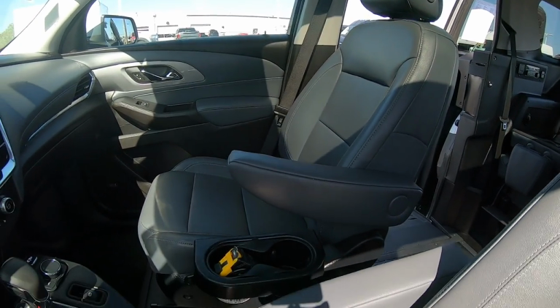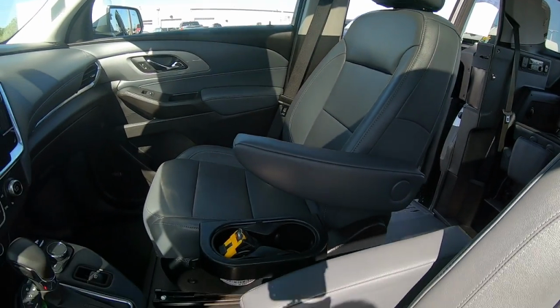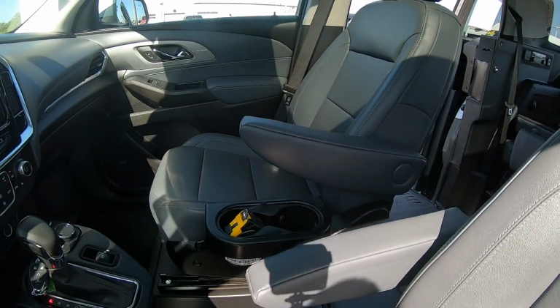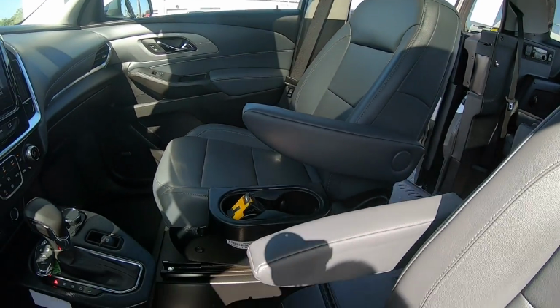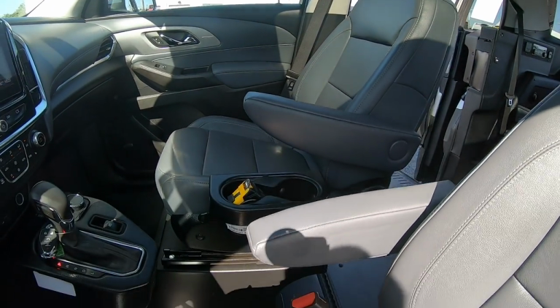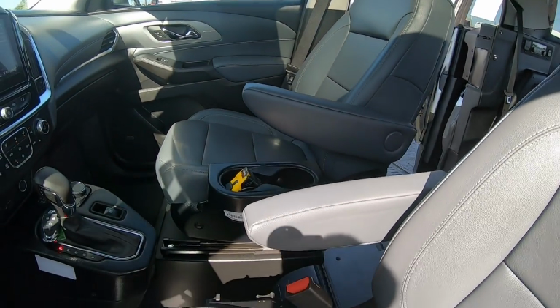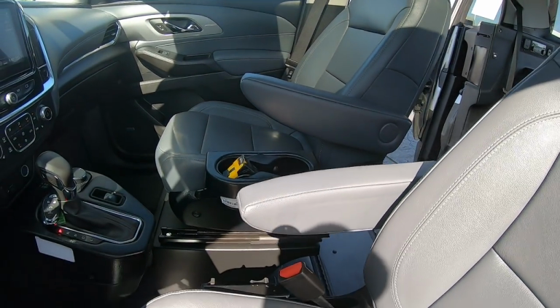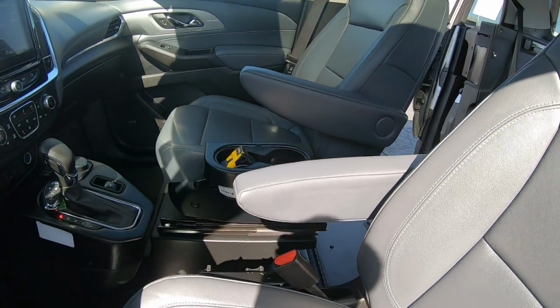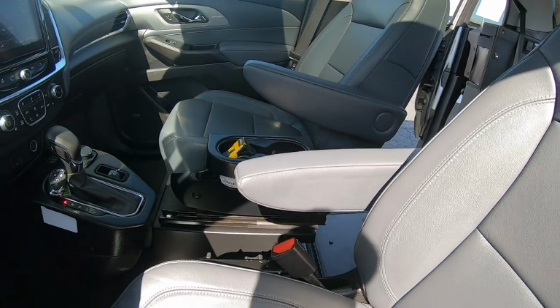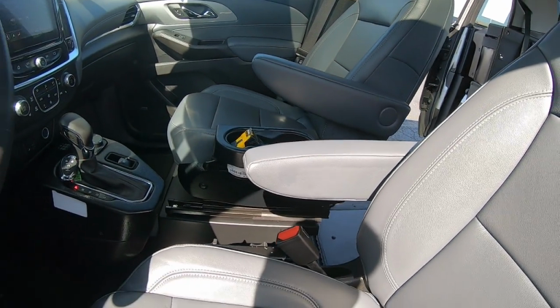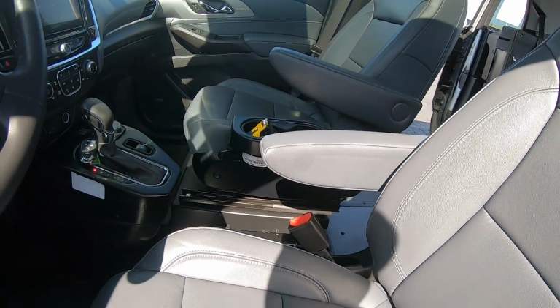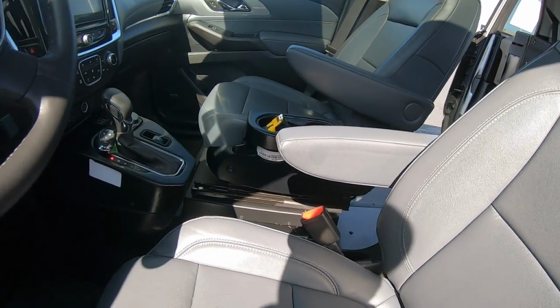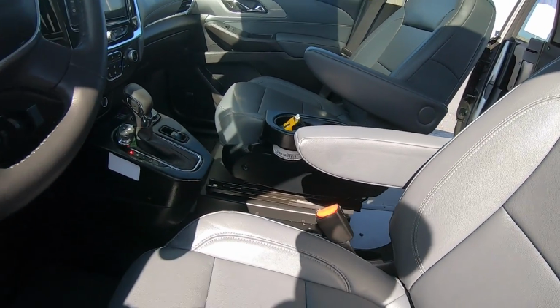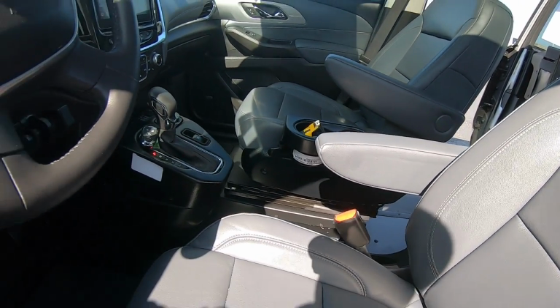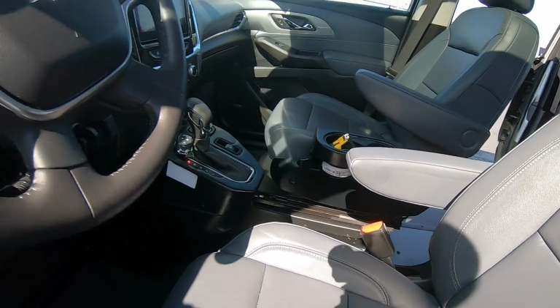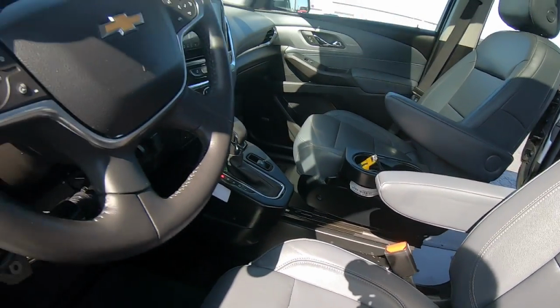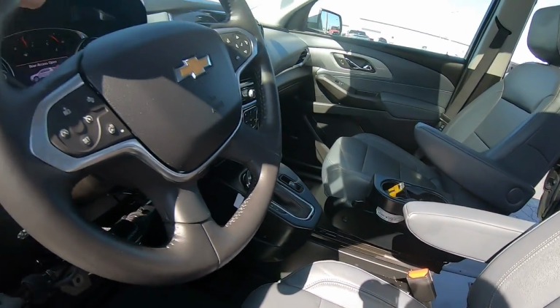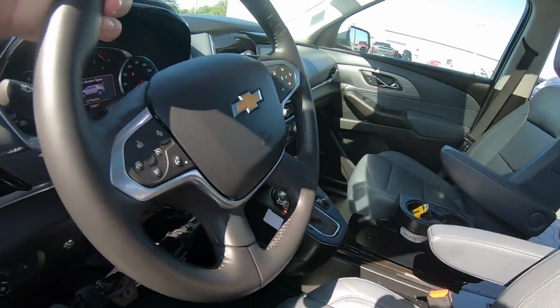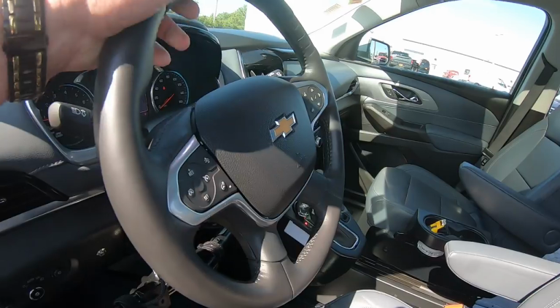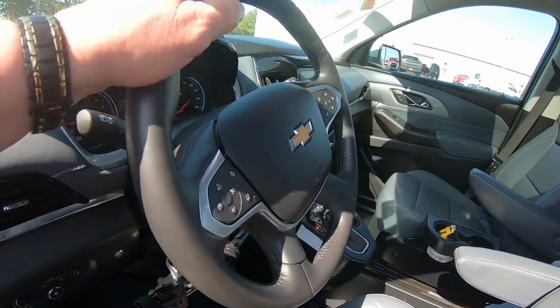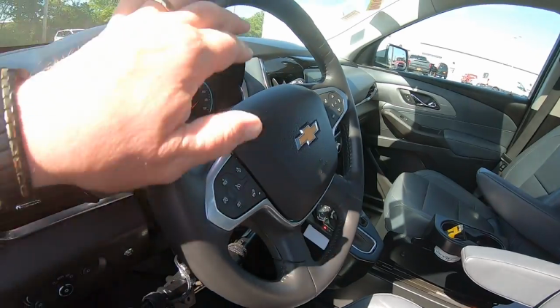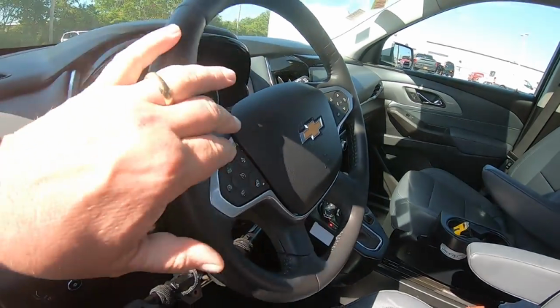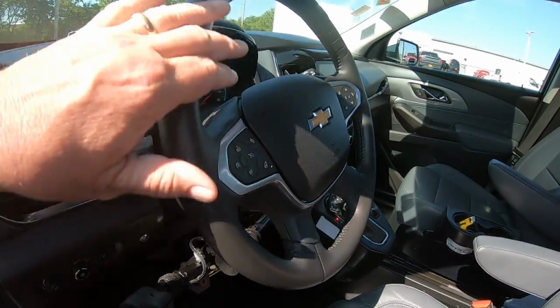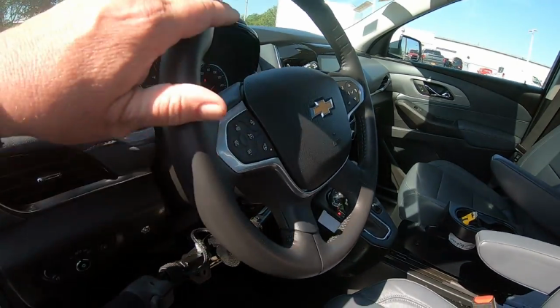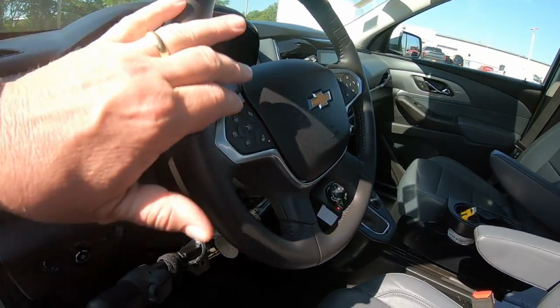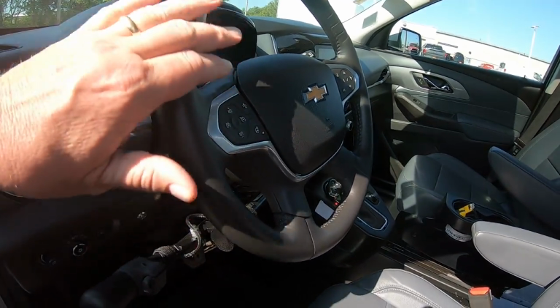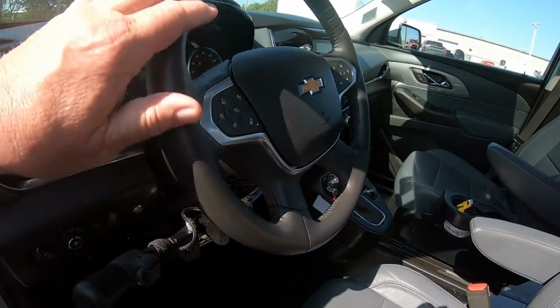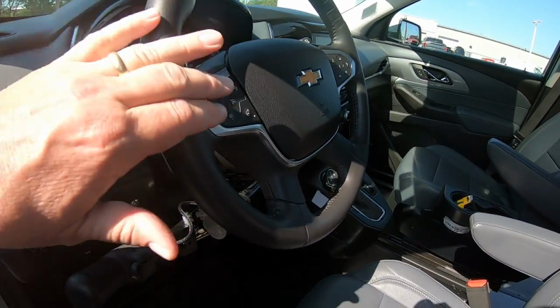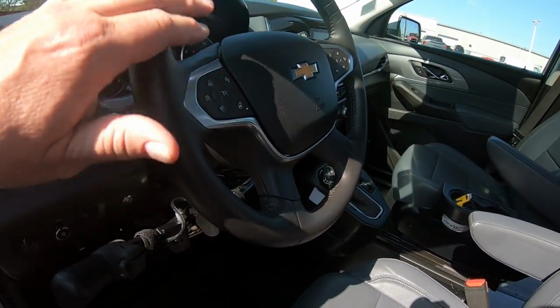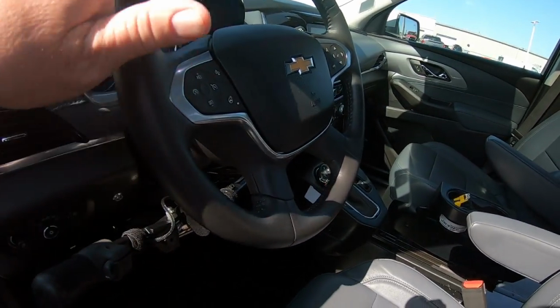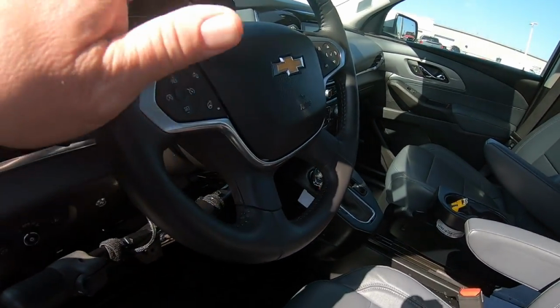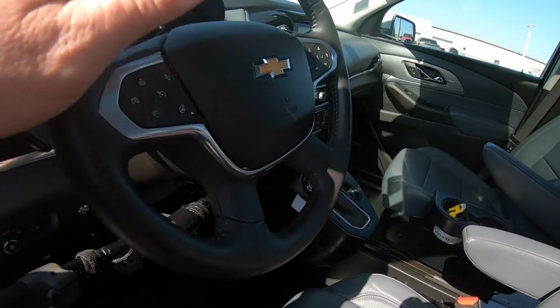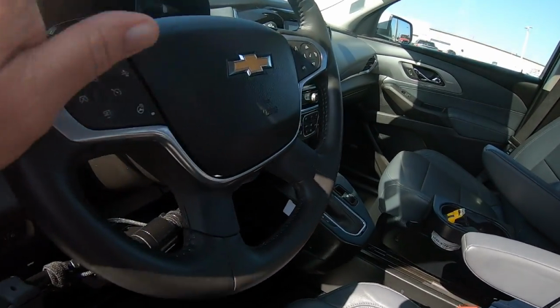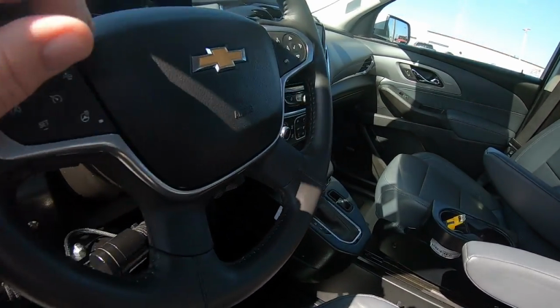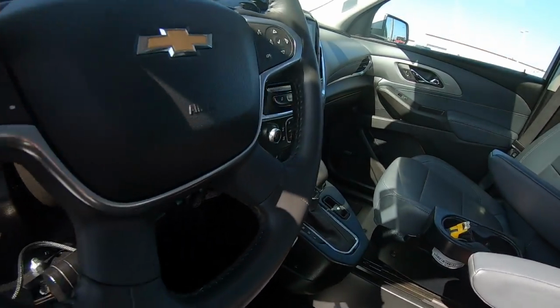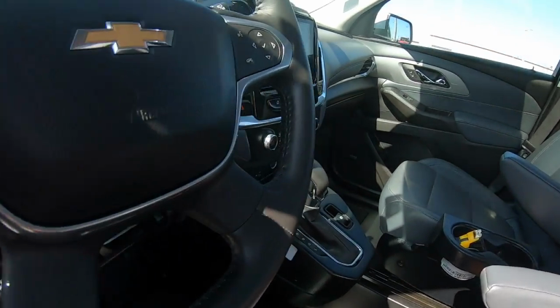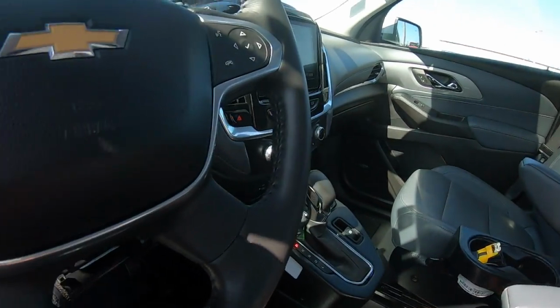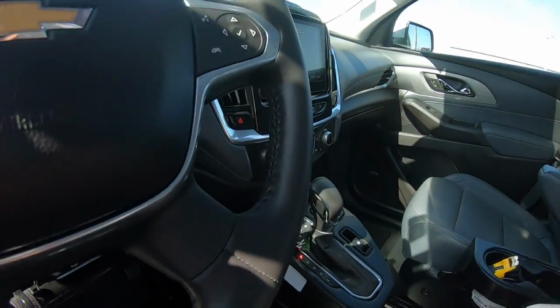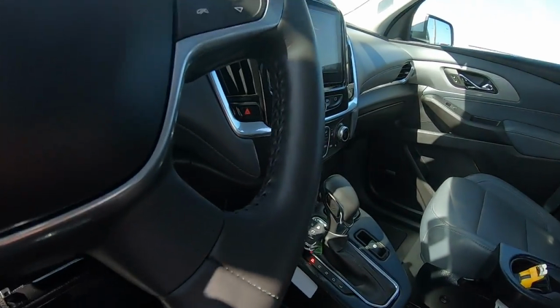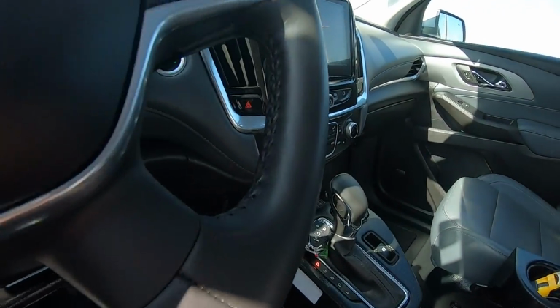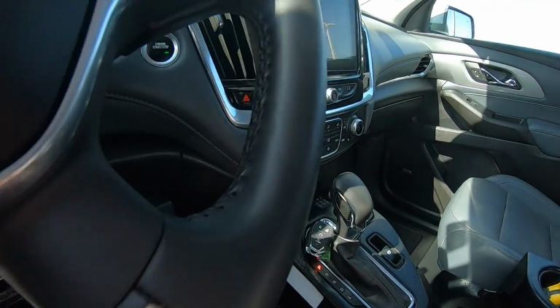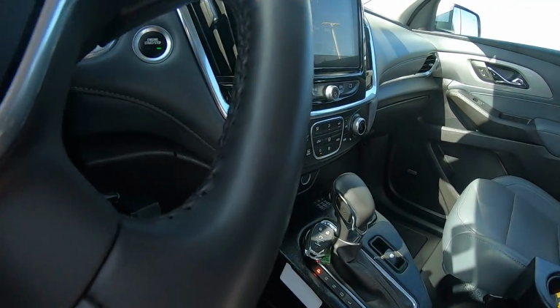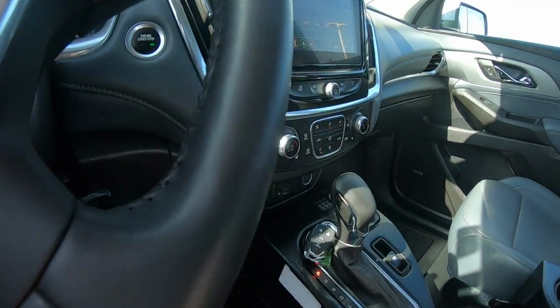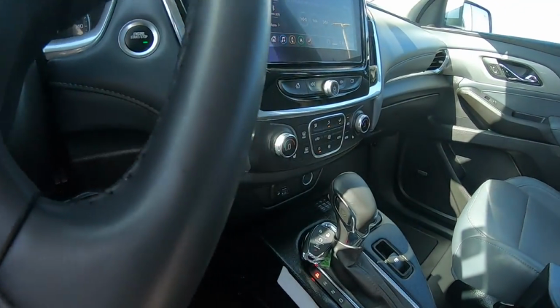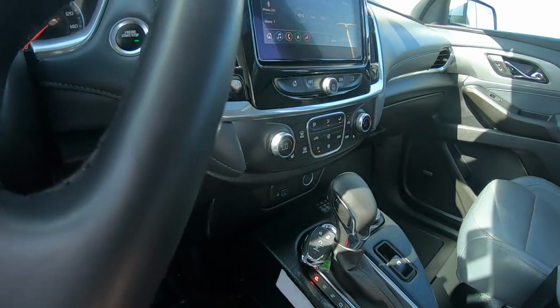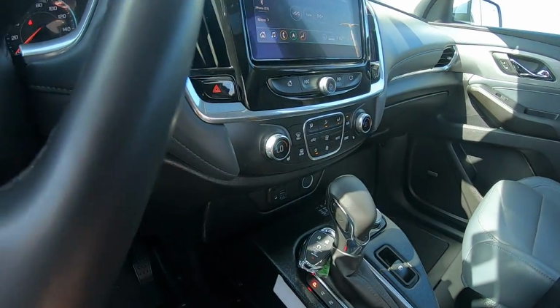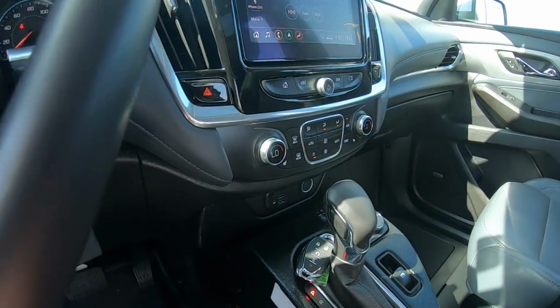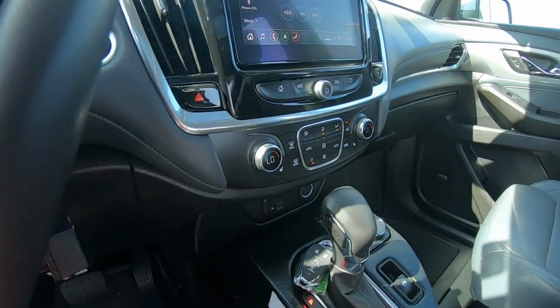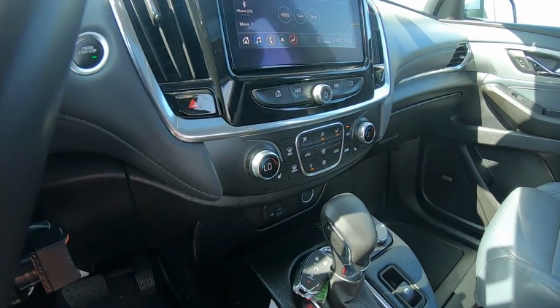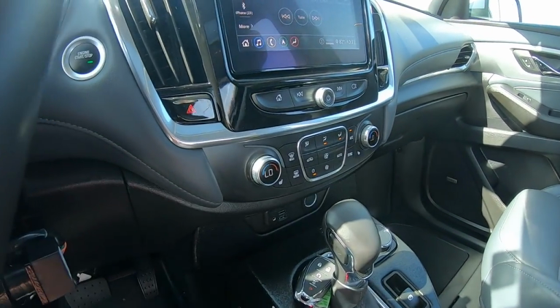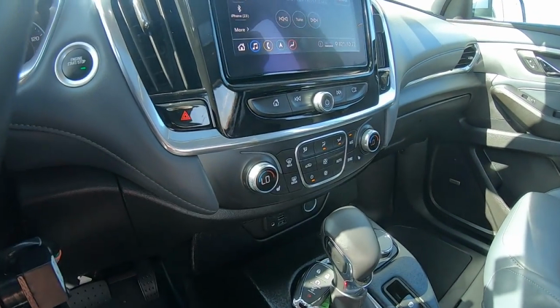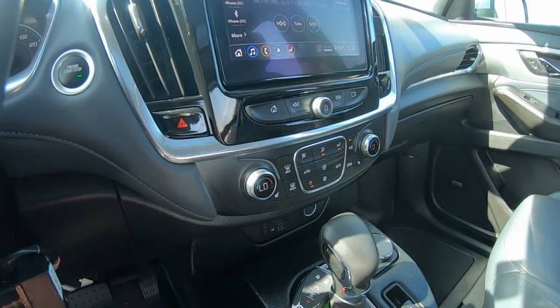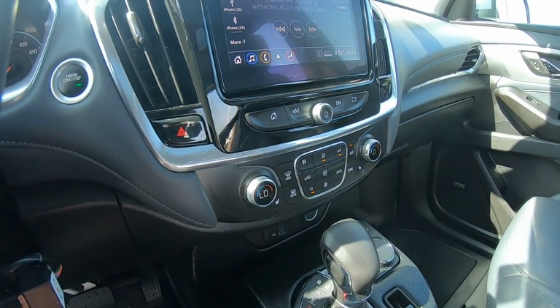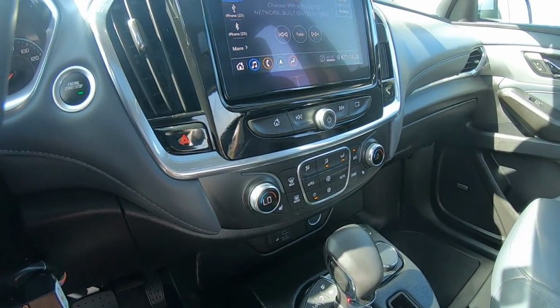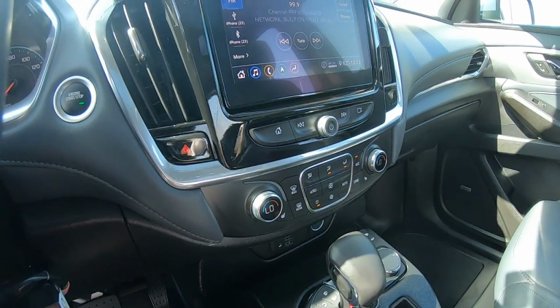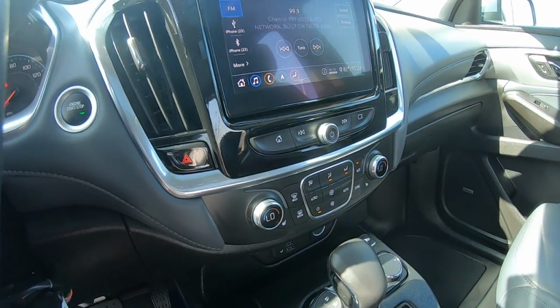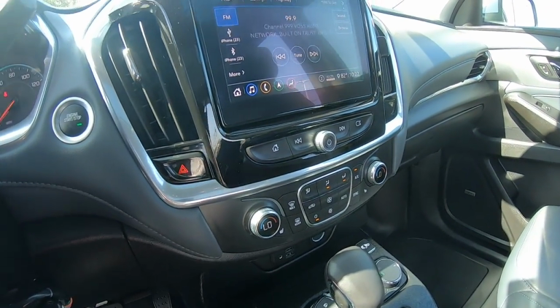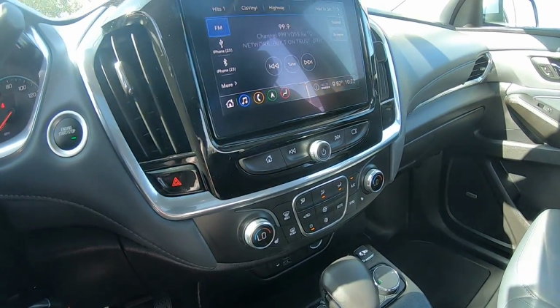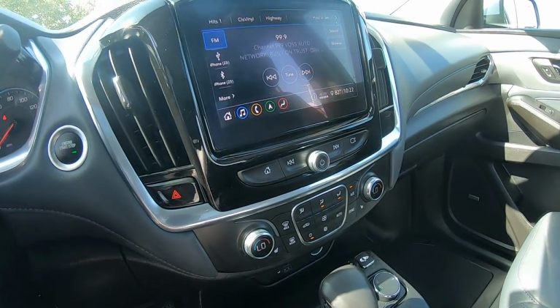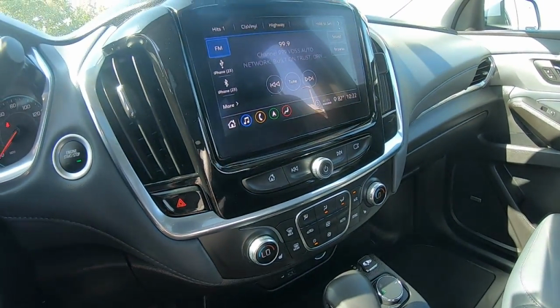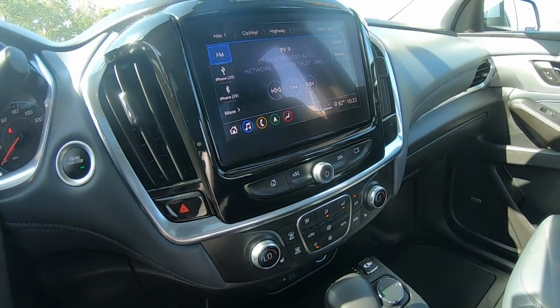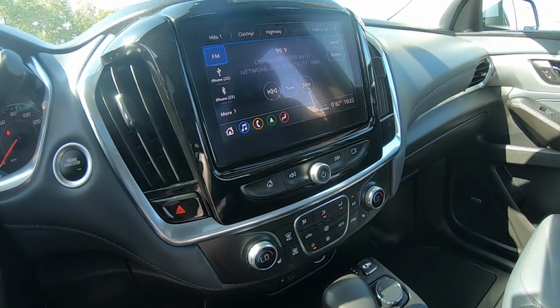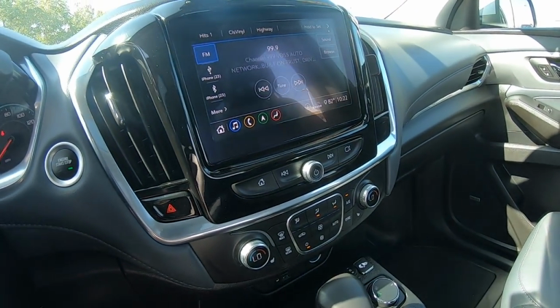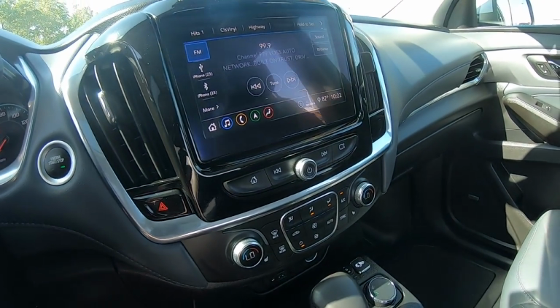The front two driver seats are leather, leather wrapped steering wheel, and a touch screen radio.